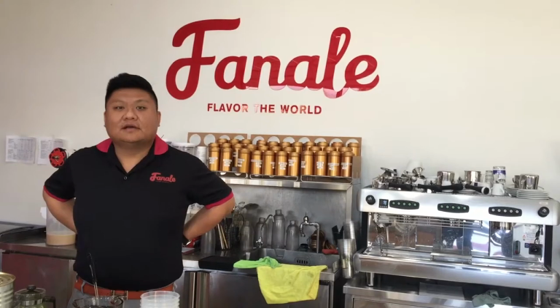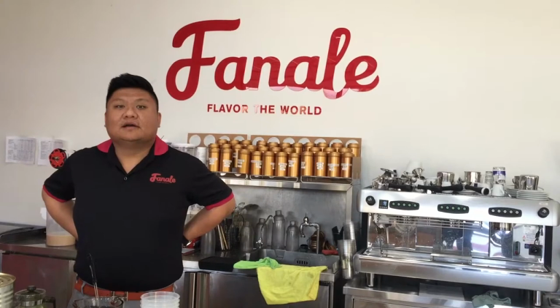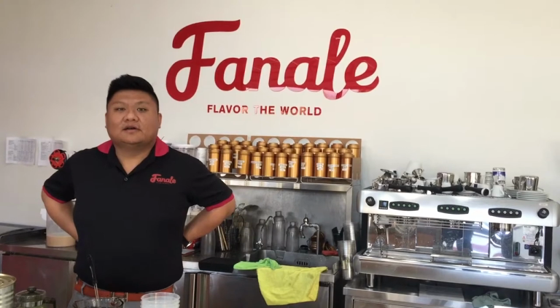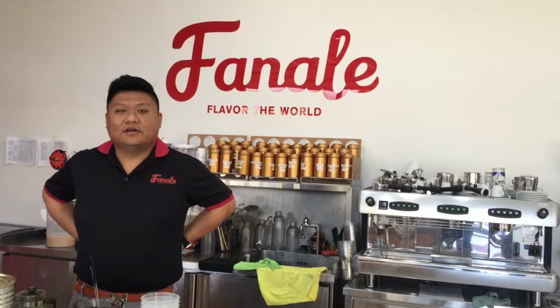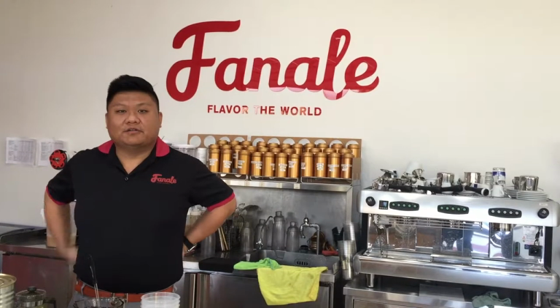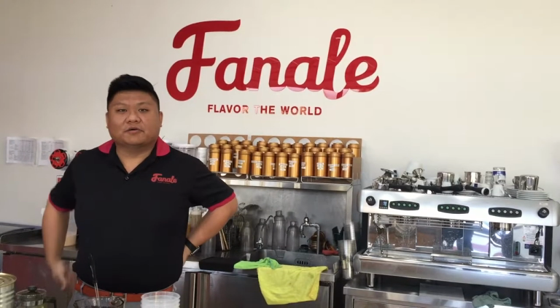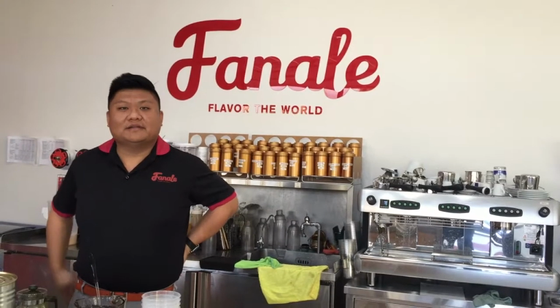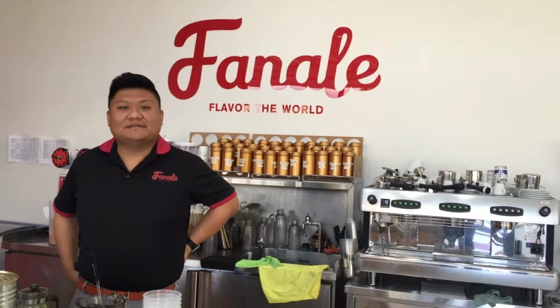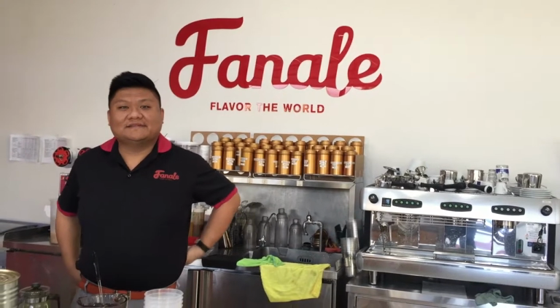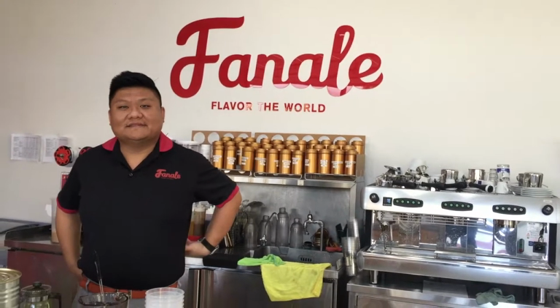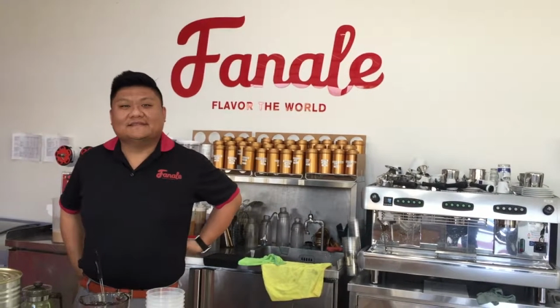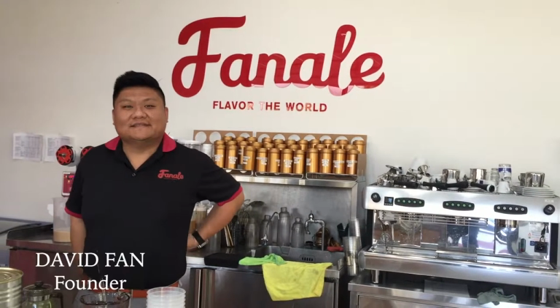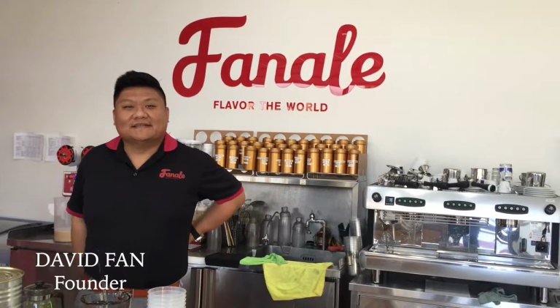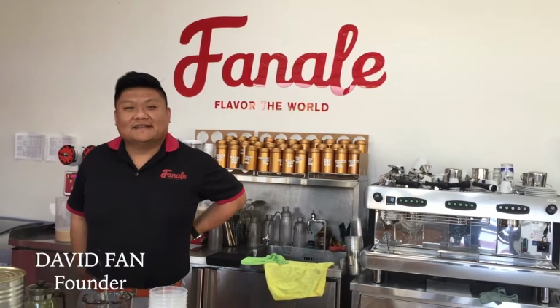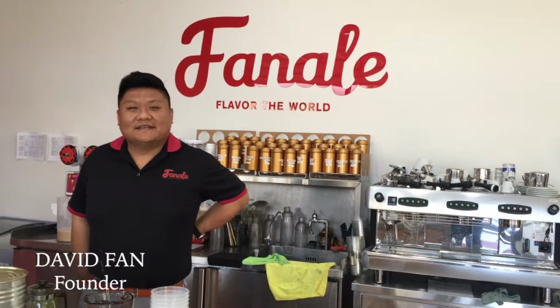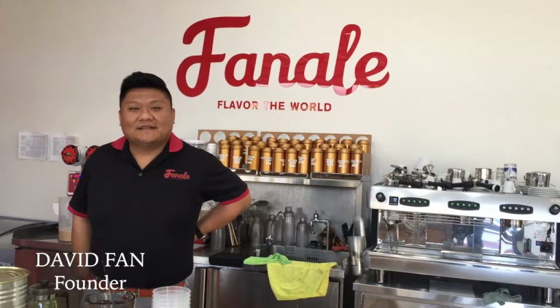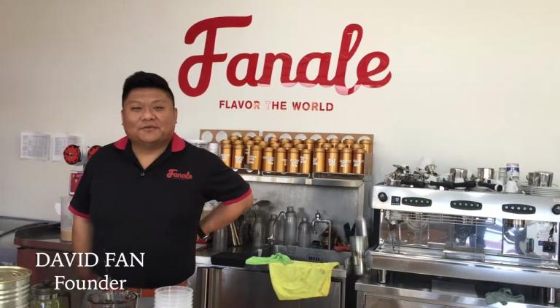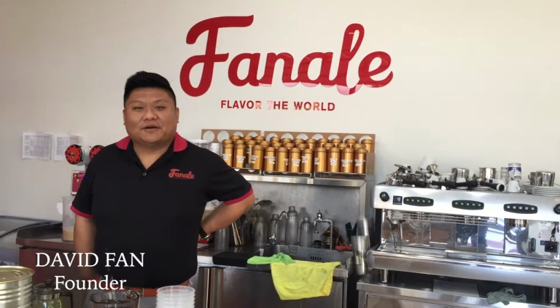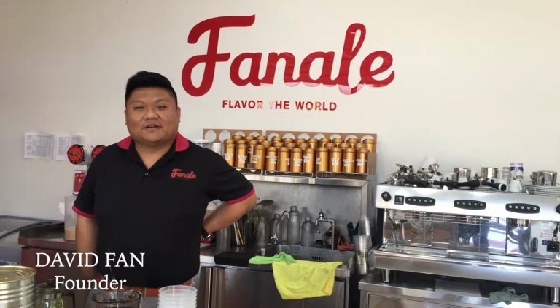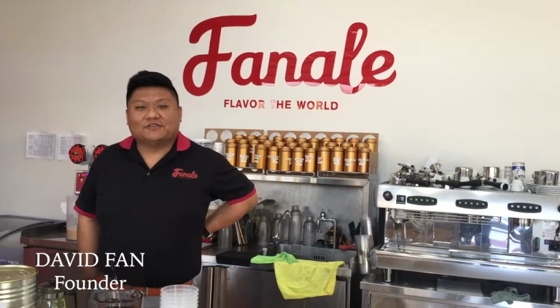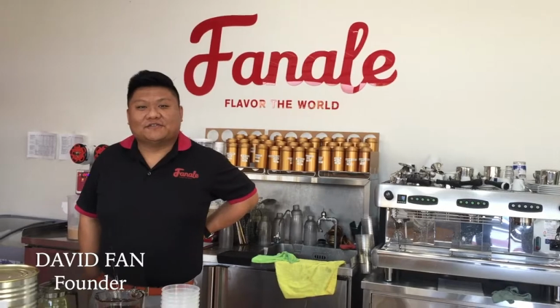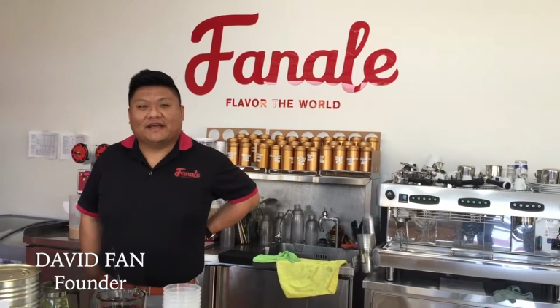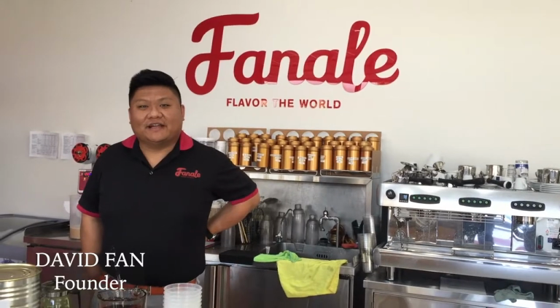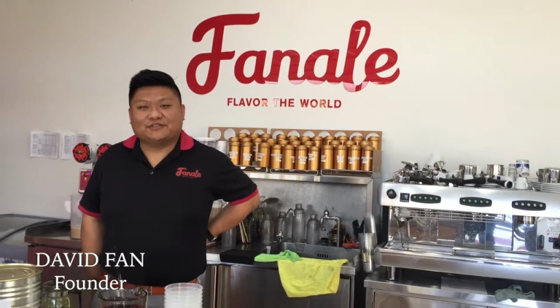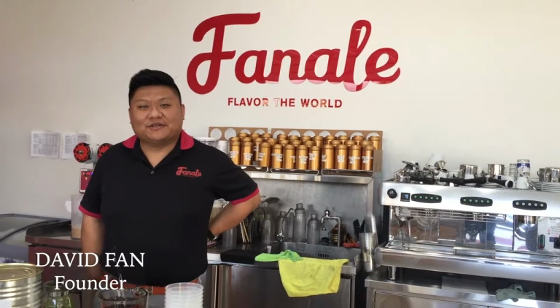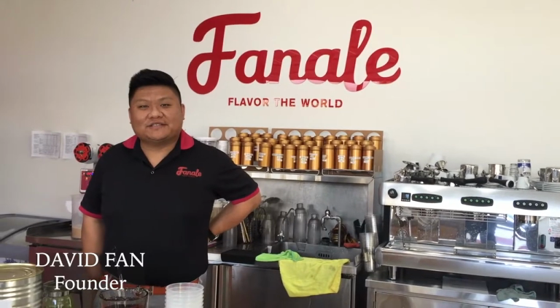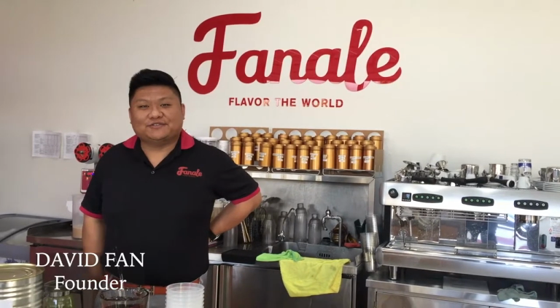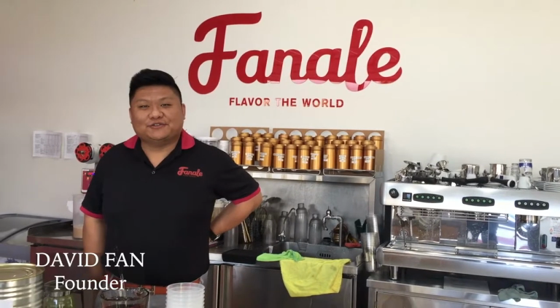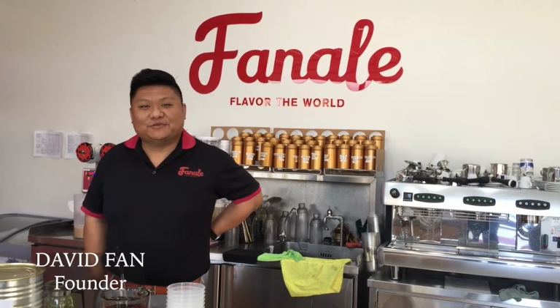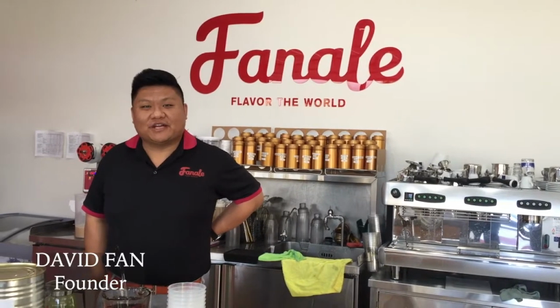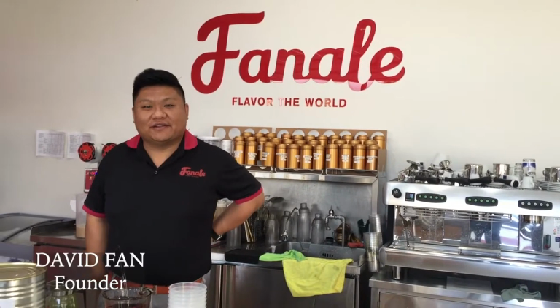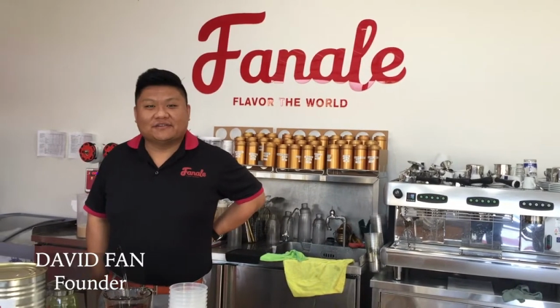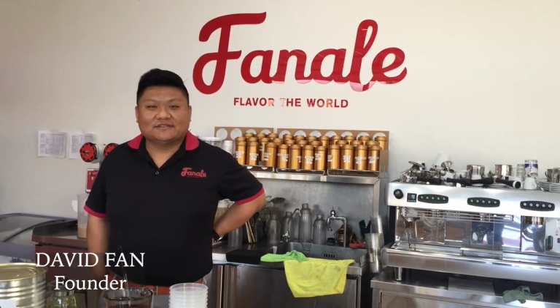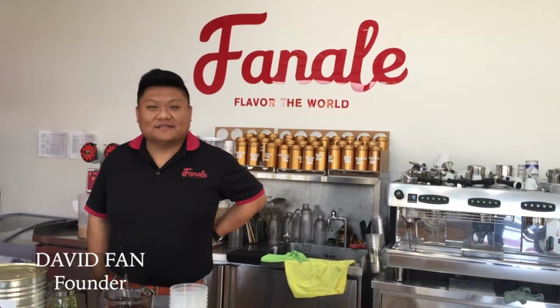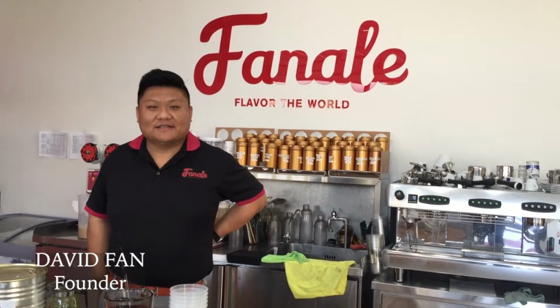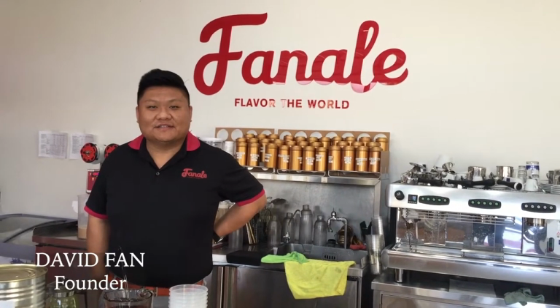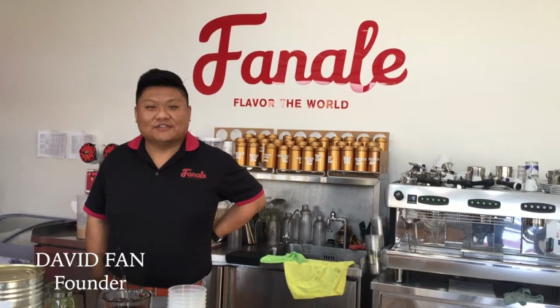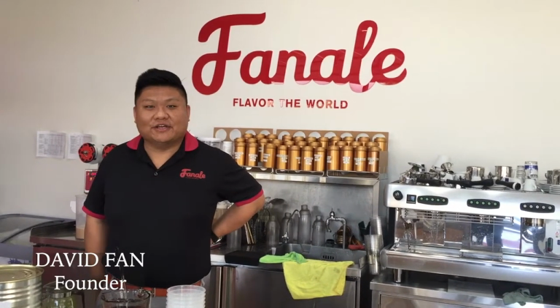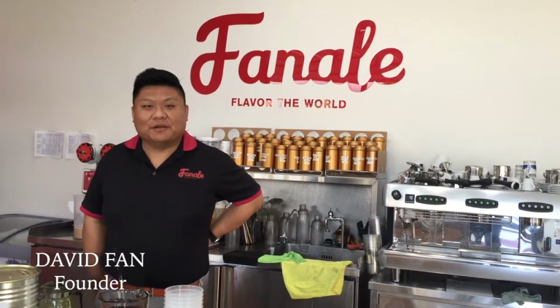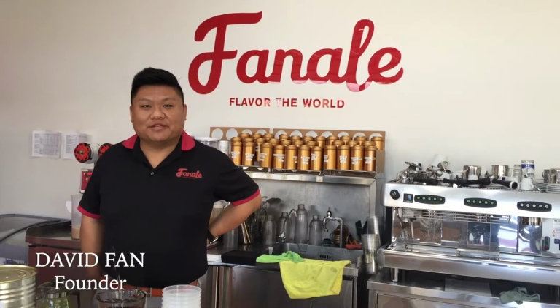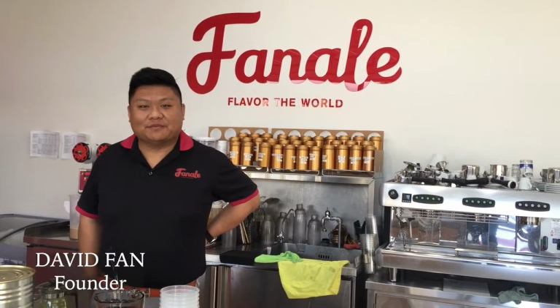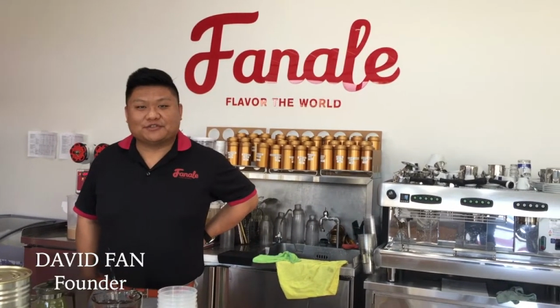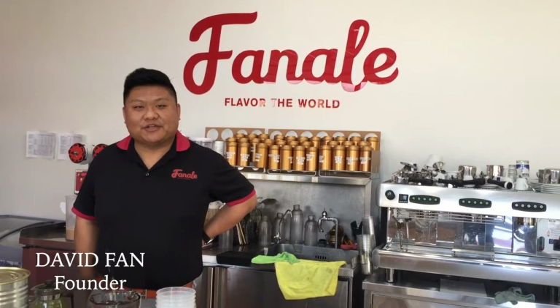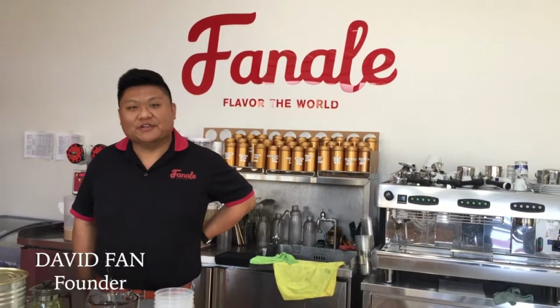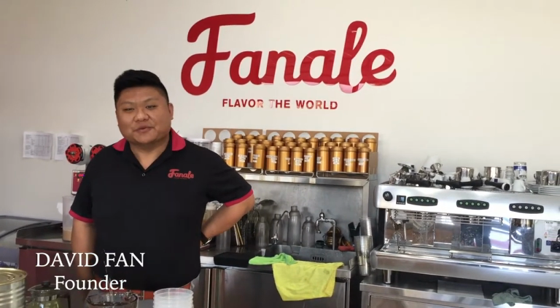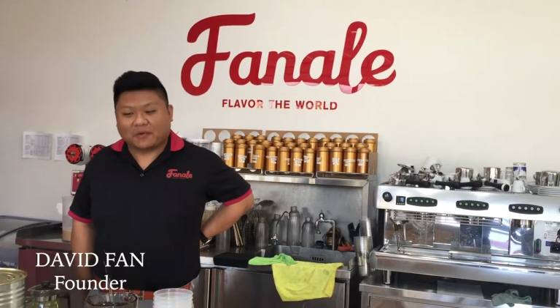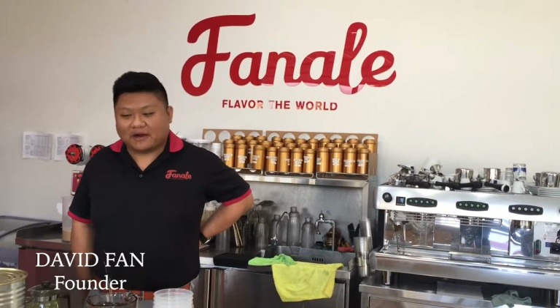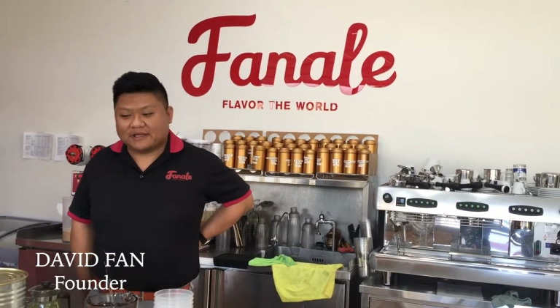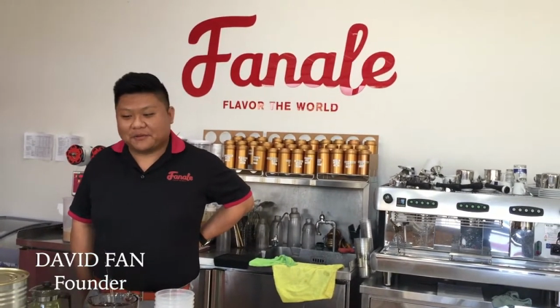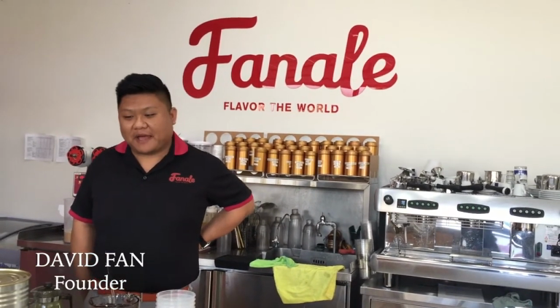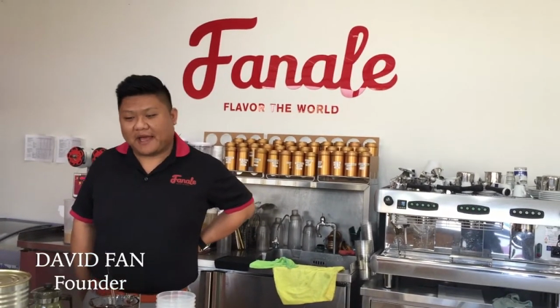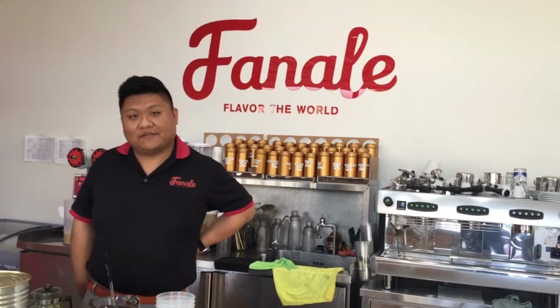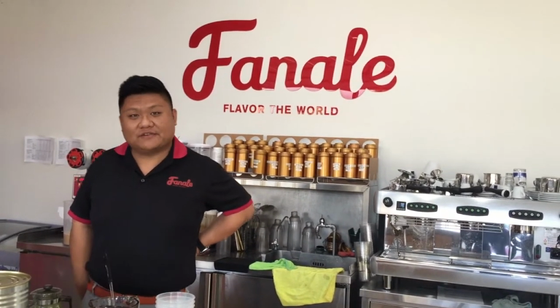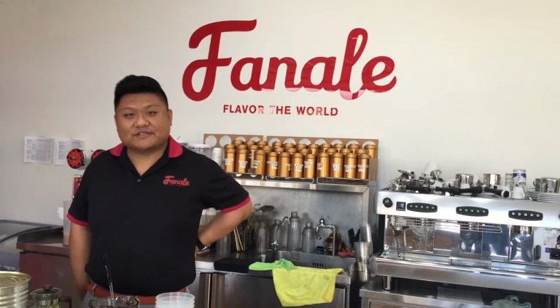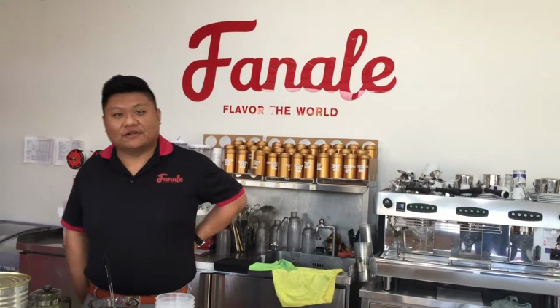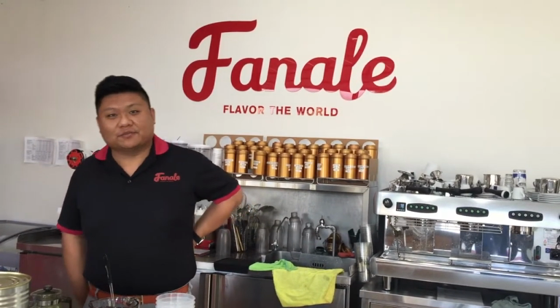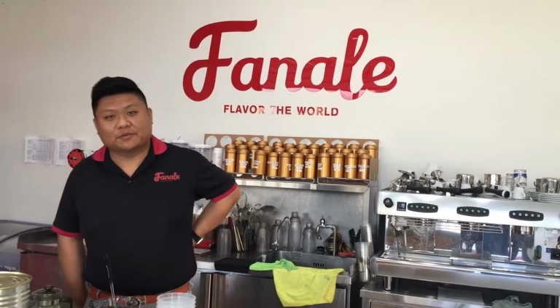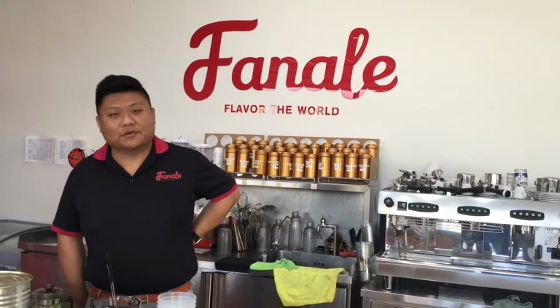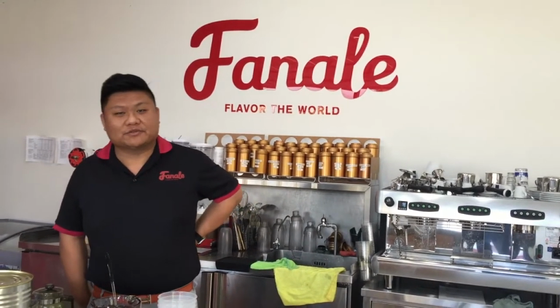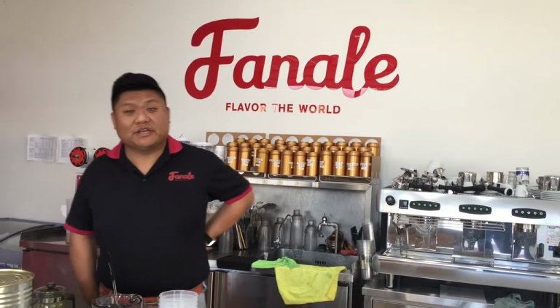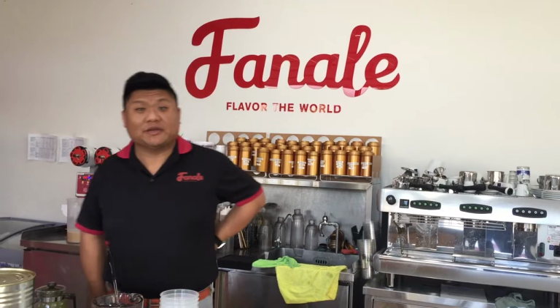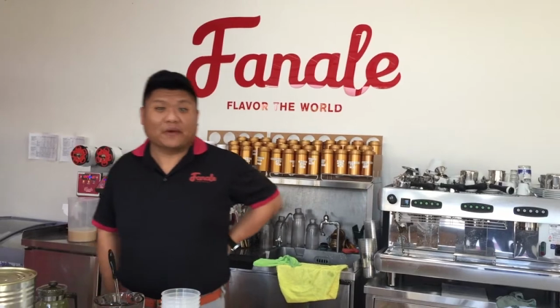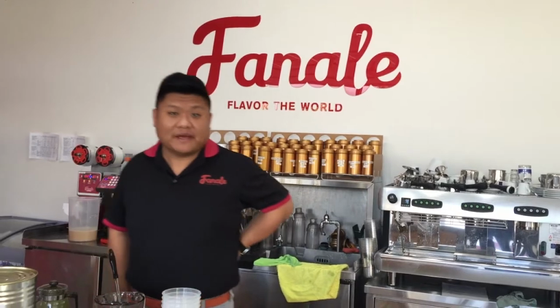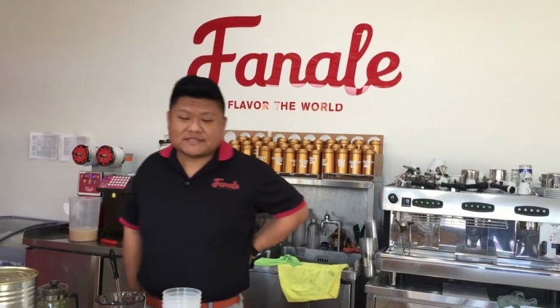Hello everyone. Welcome to Finality Drinks YouTube channel. Today I'm demonstrating a new product that we have. It's called Purple Sticky Rice.